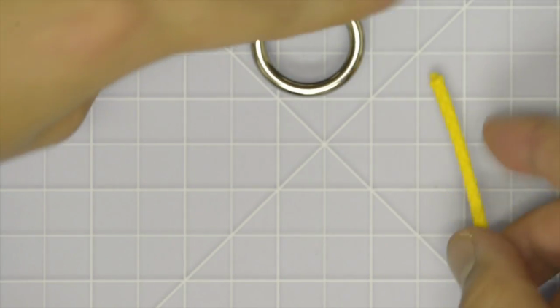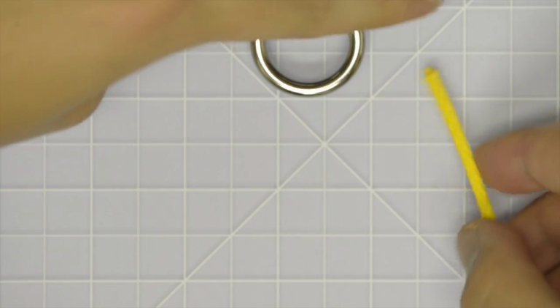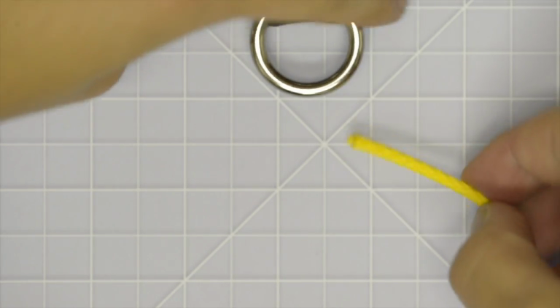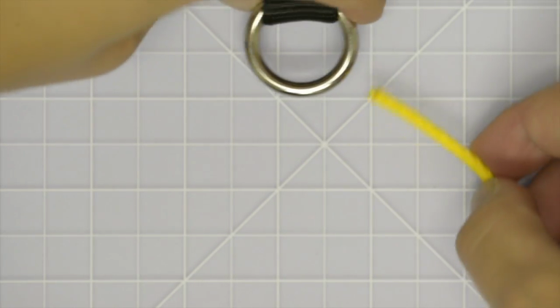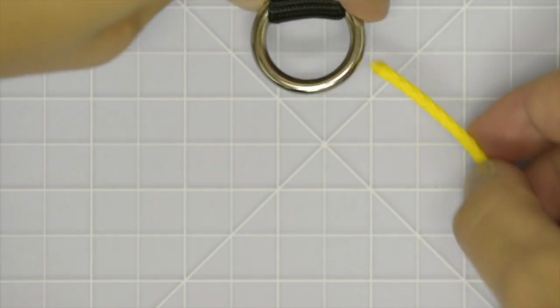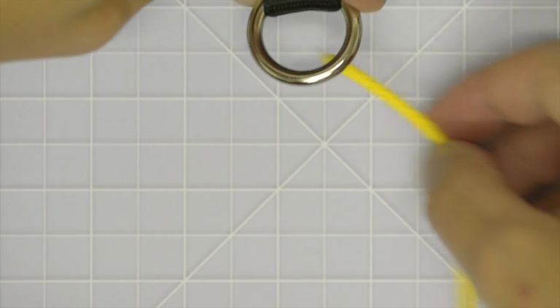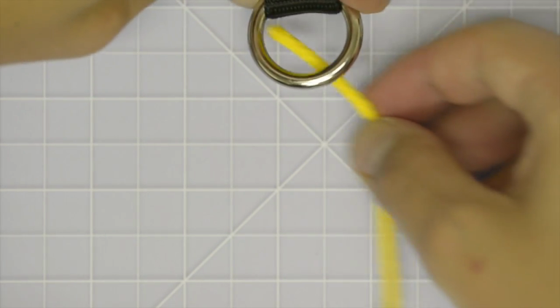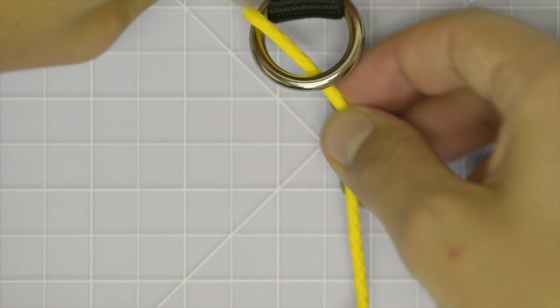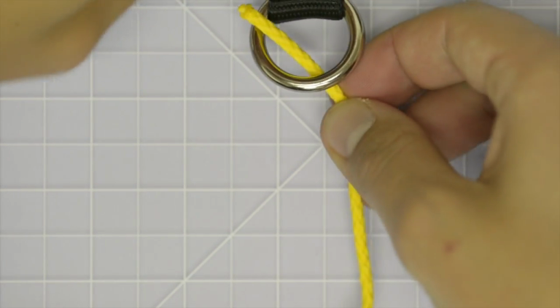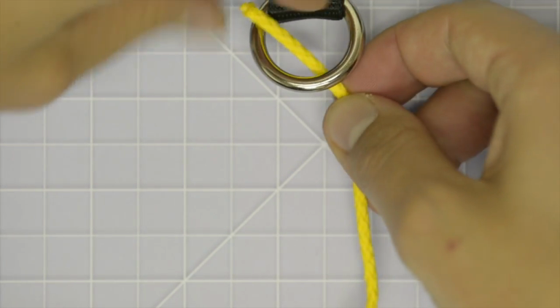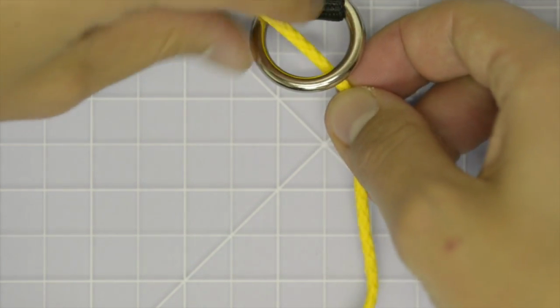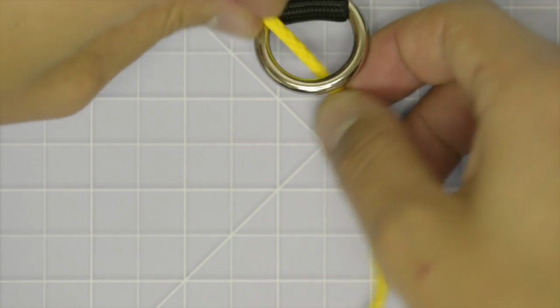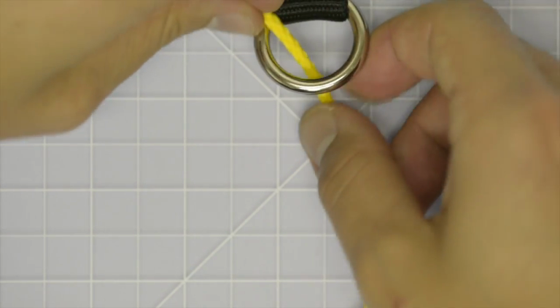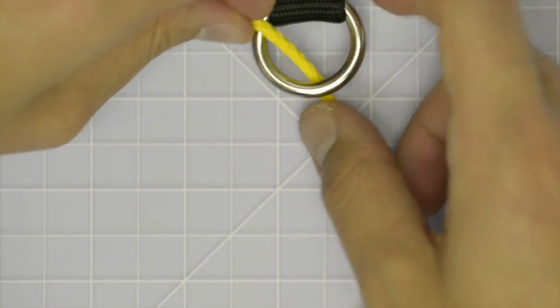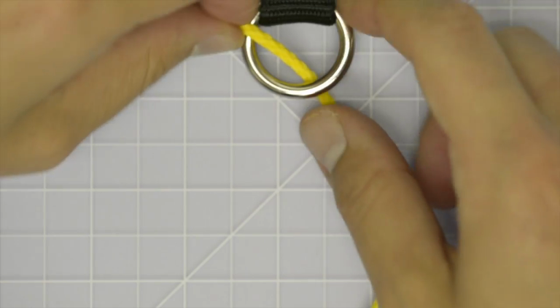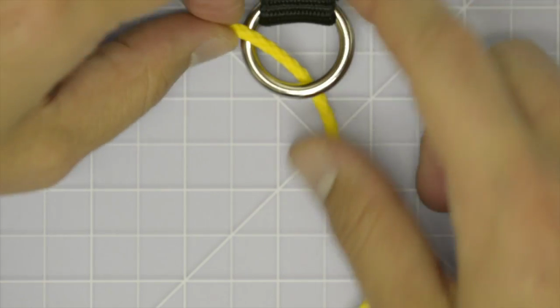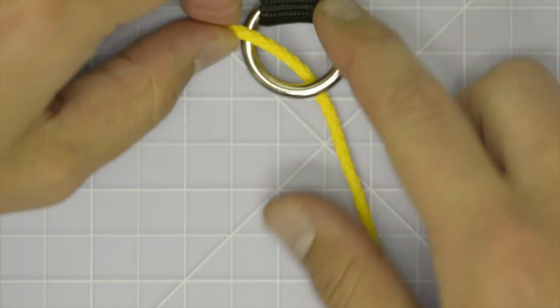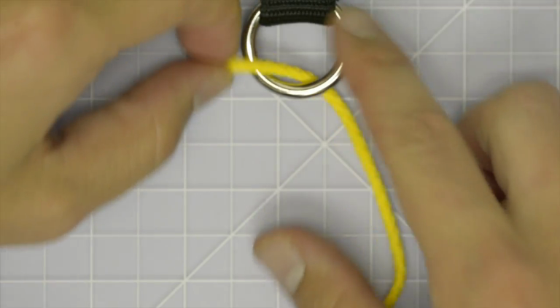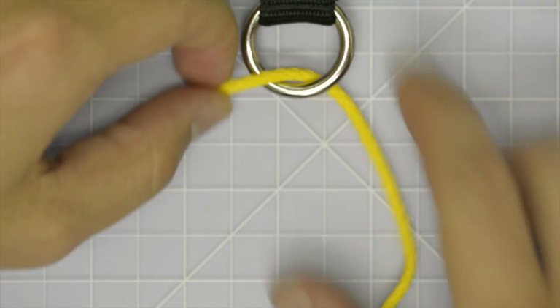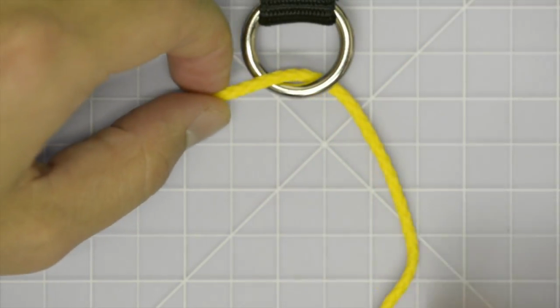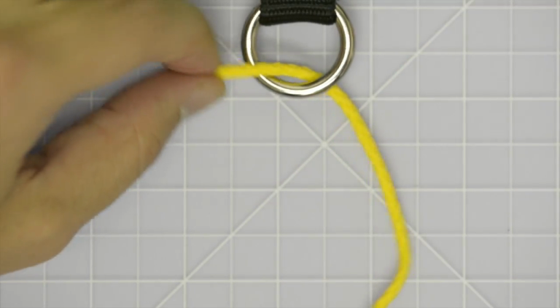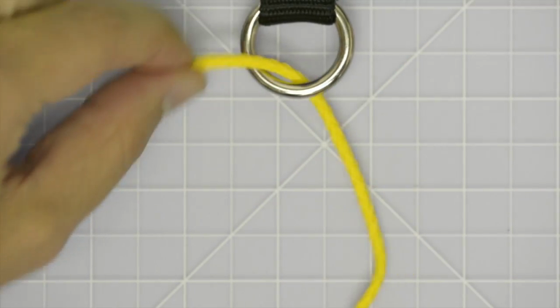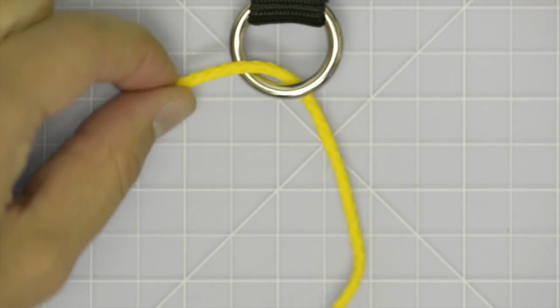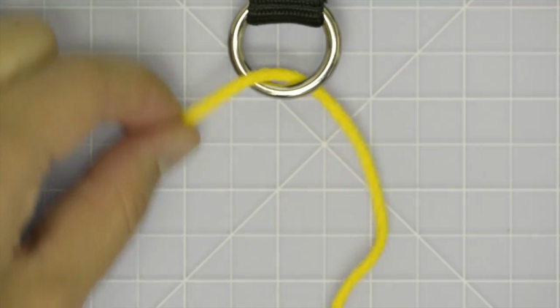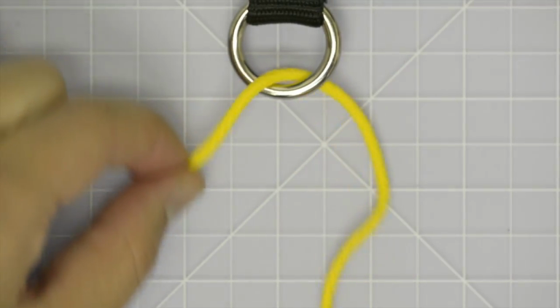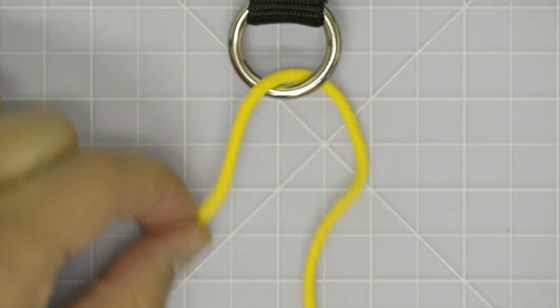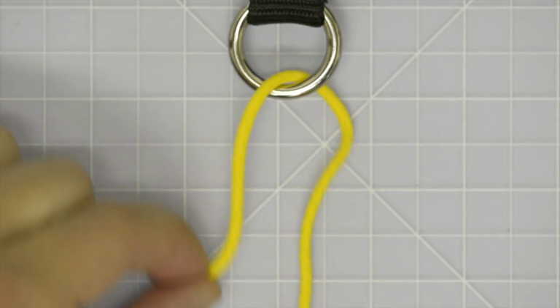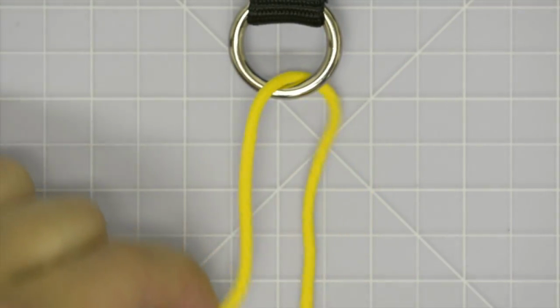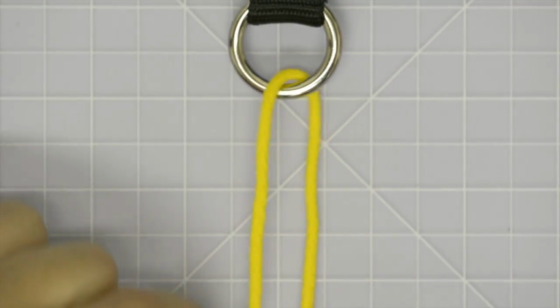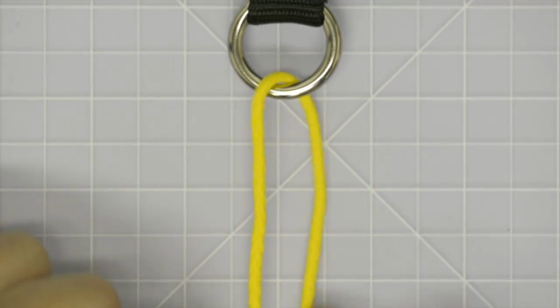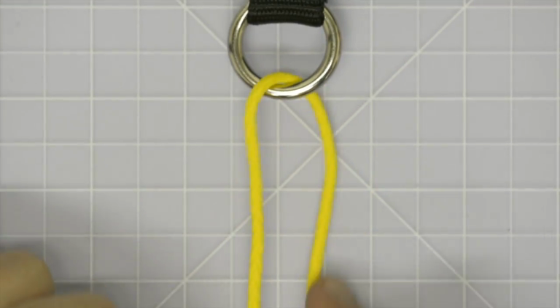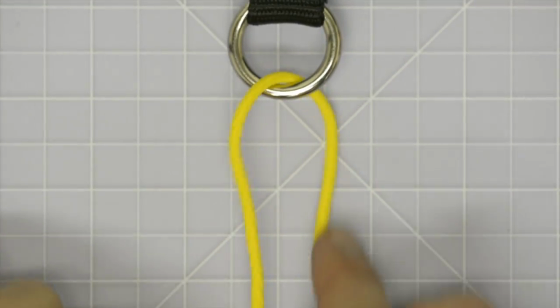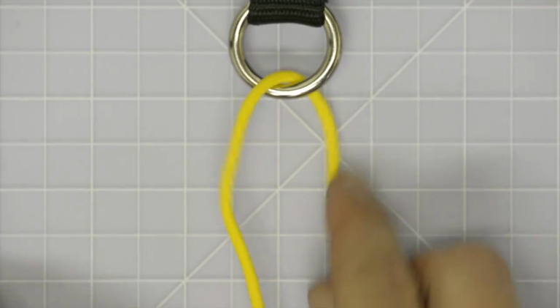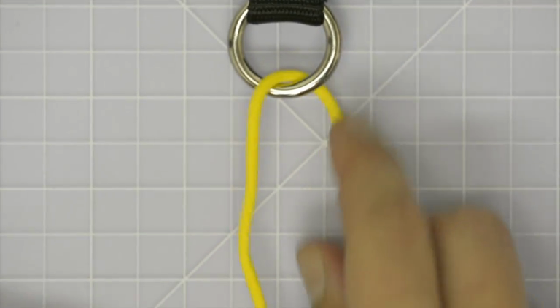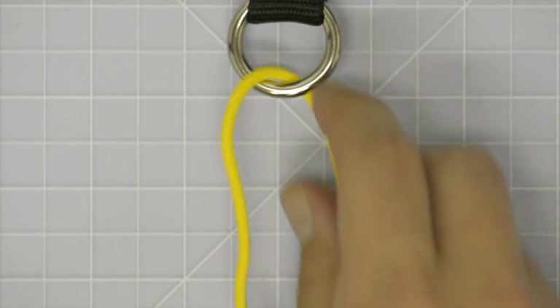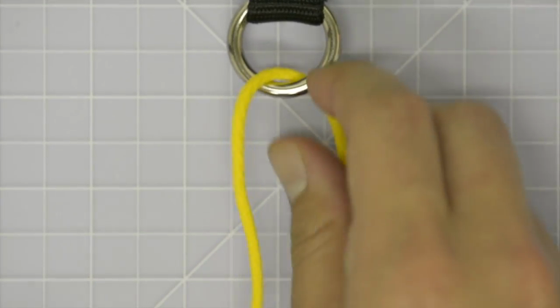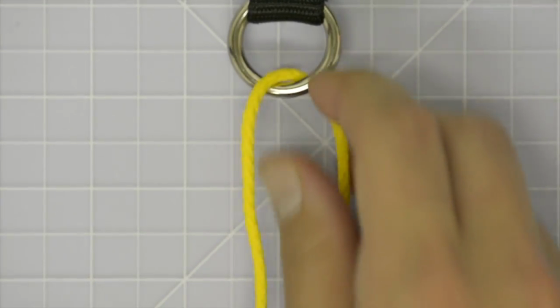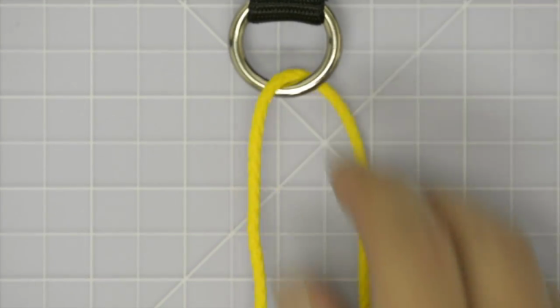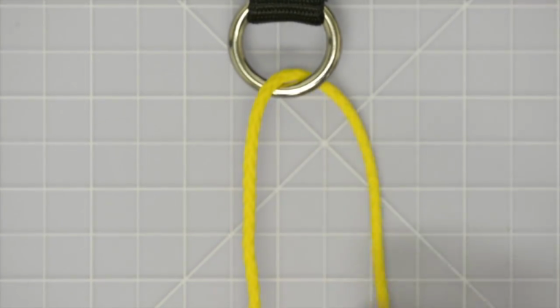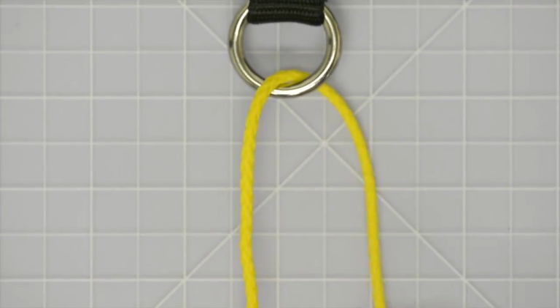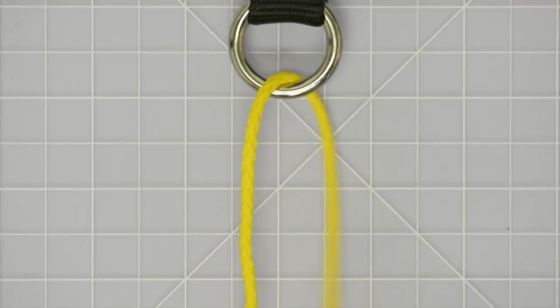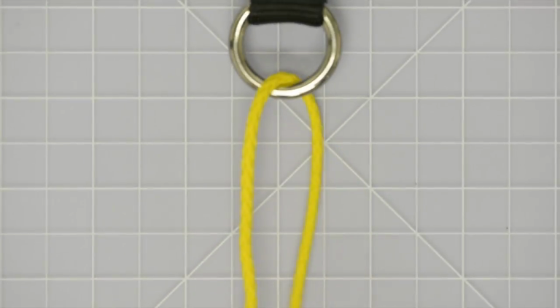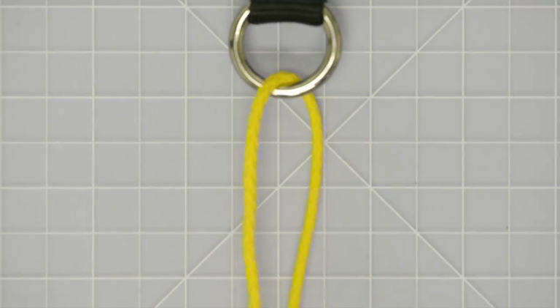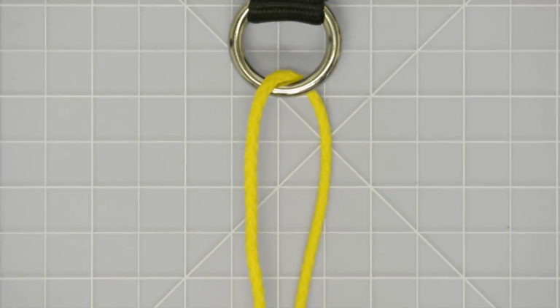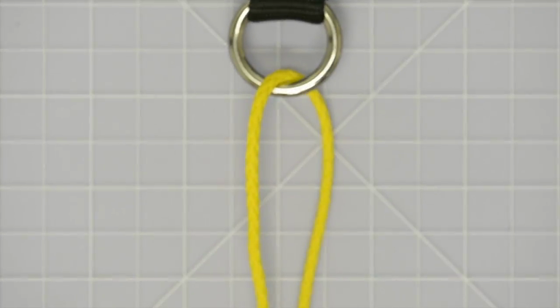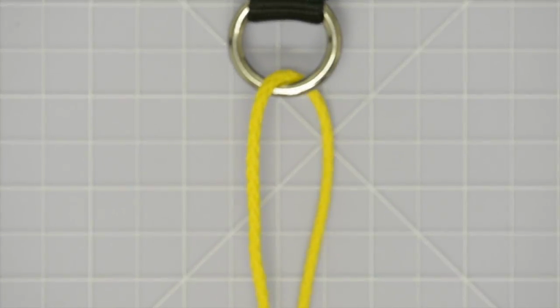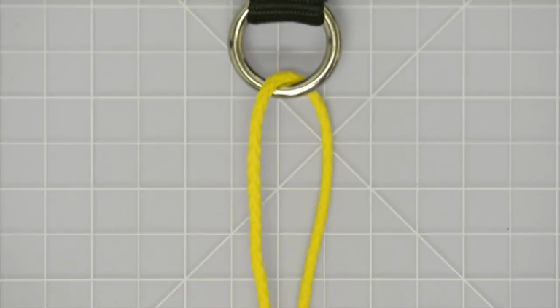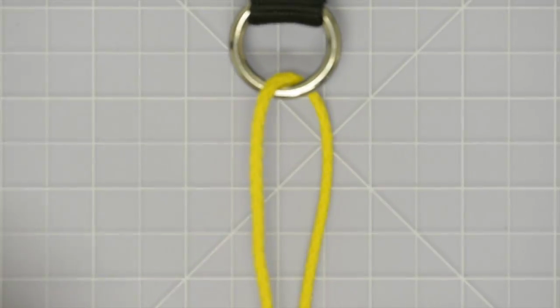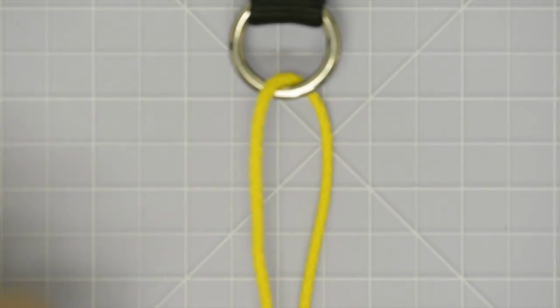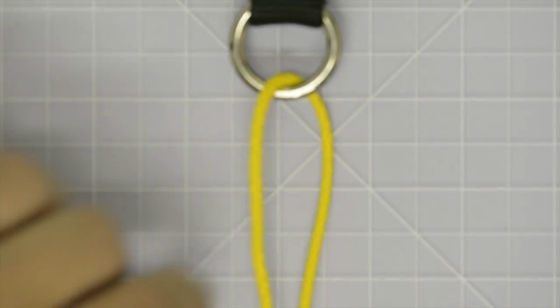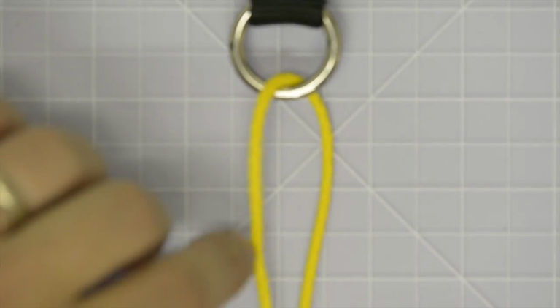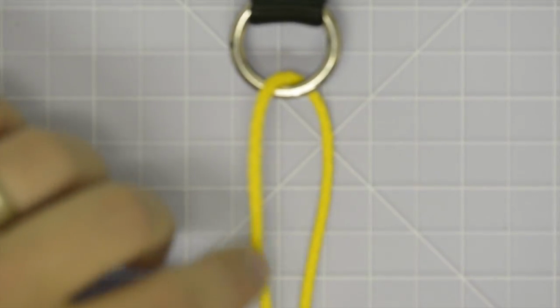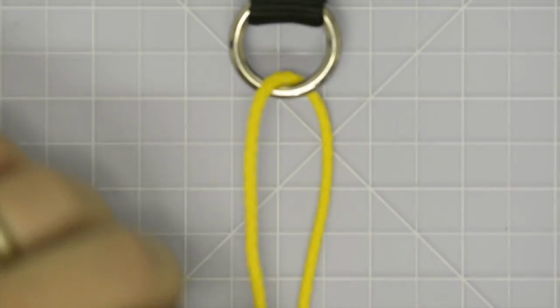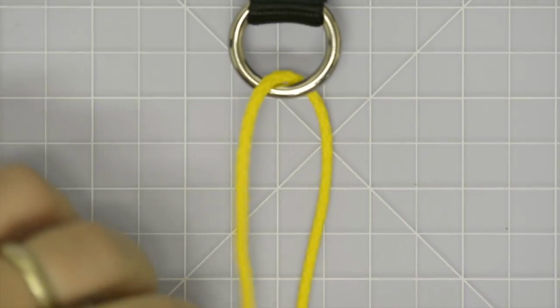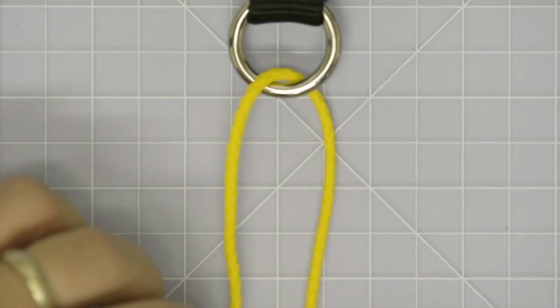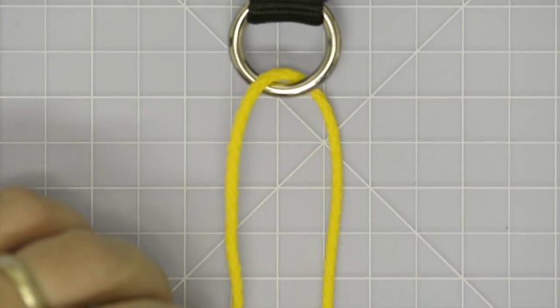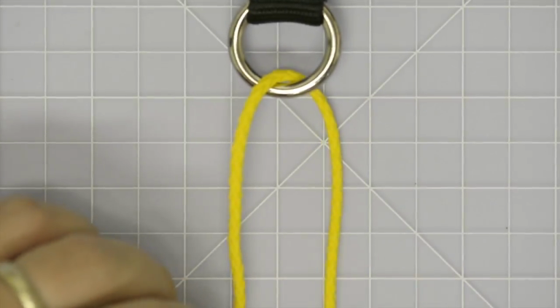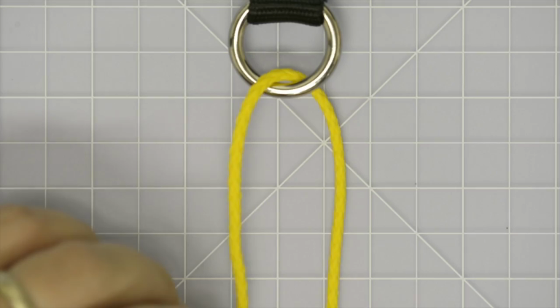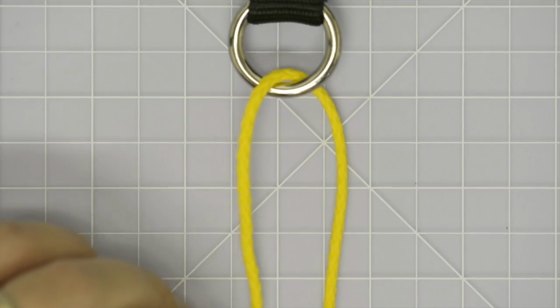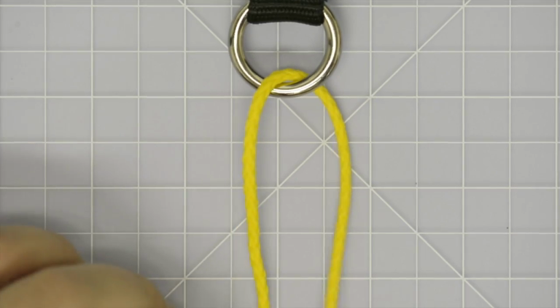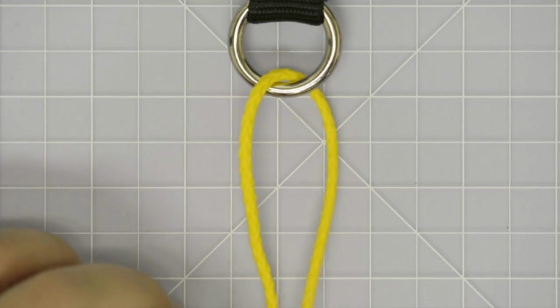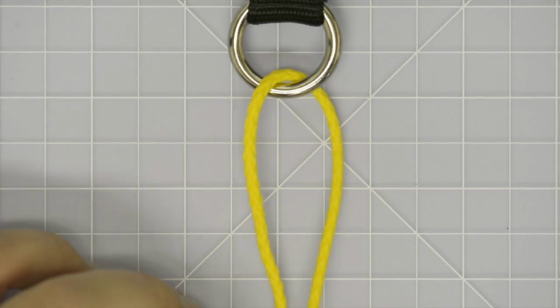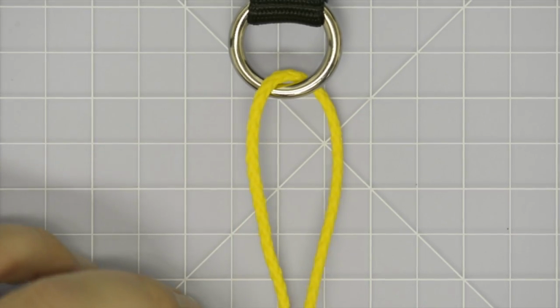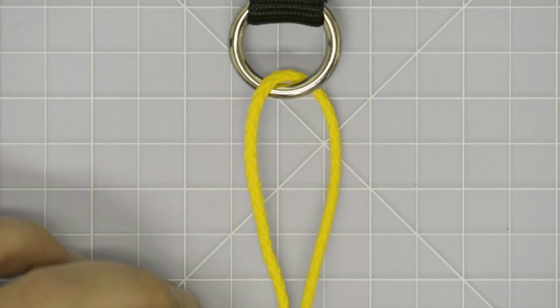Slippery 8. Pass working end of line through the ring and complete one full wrap around the standing end of line.